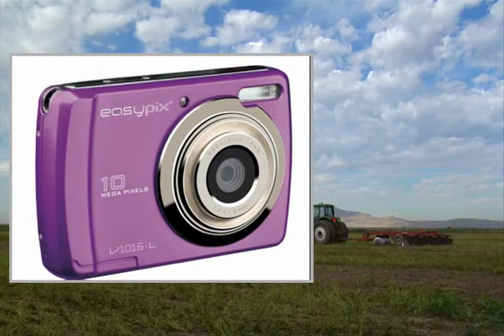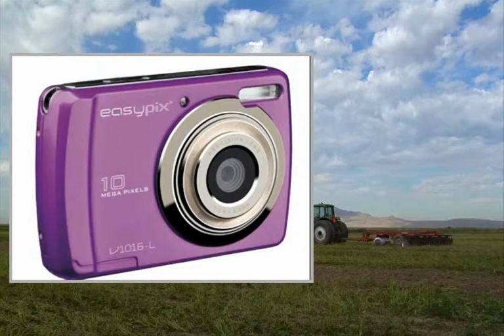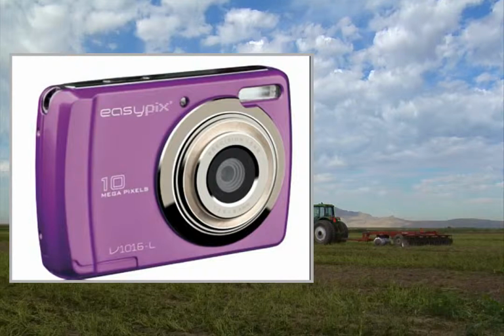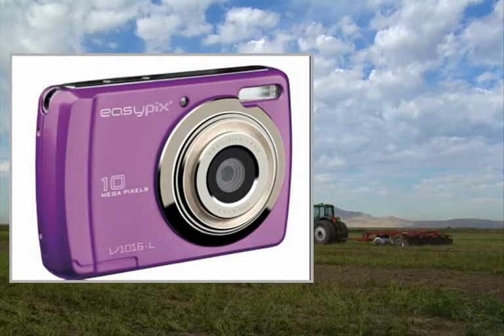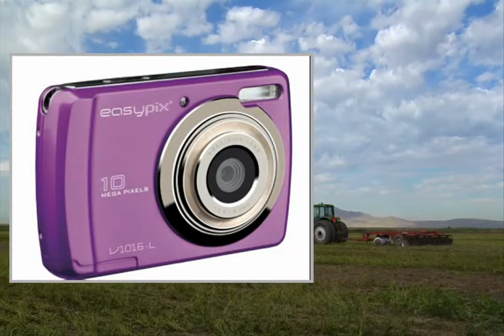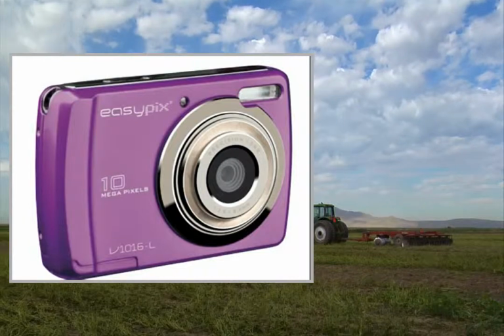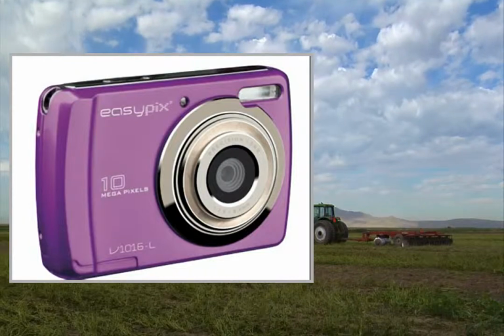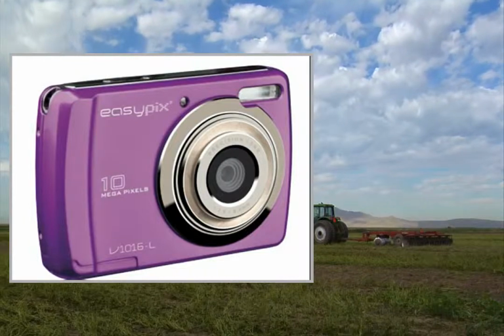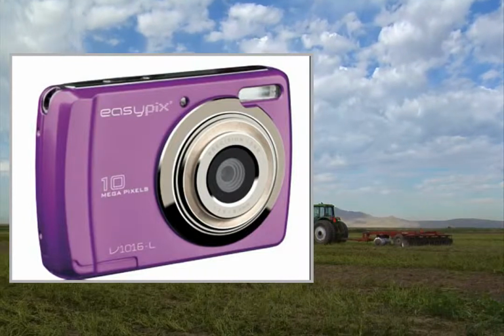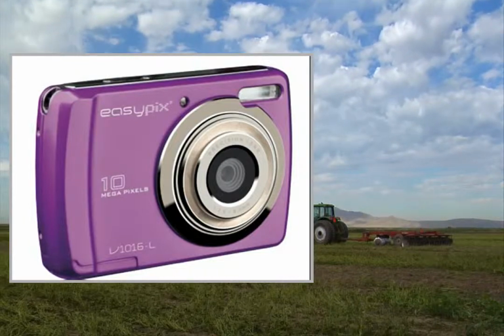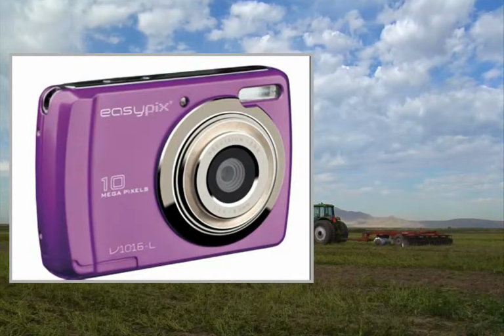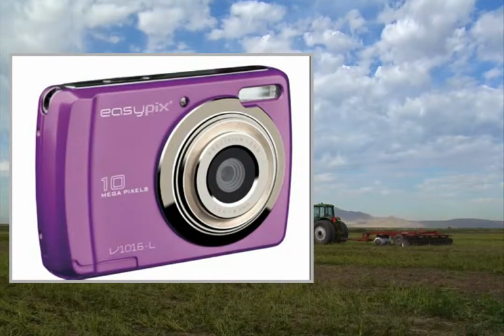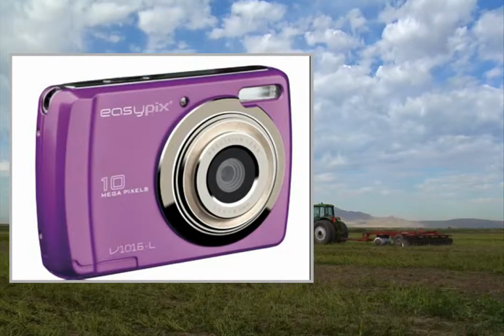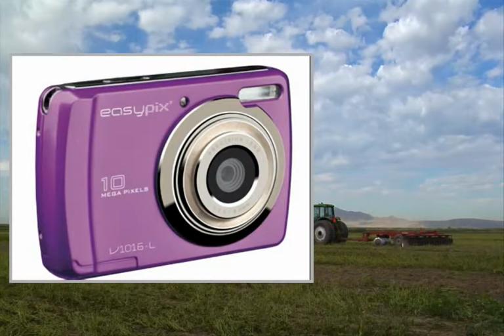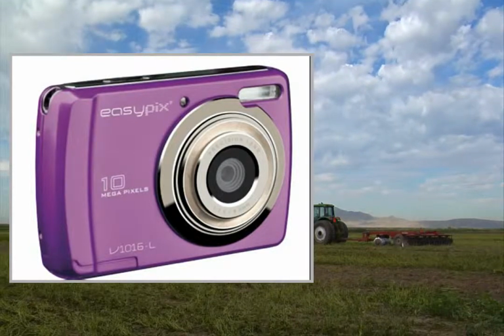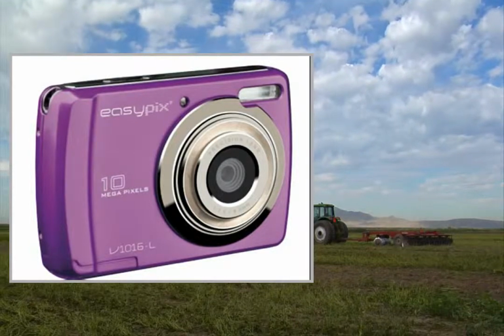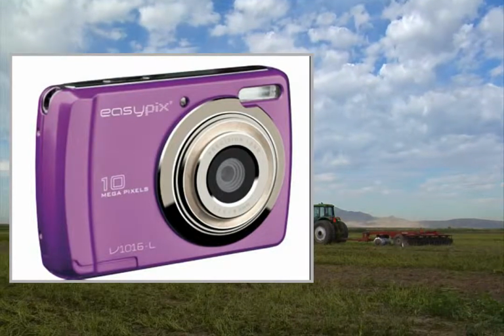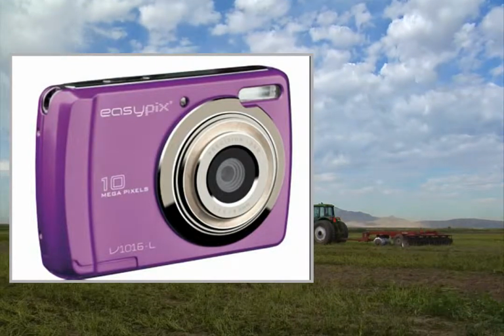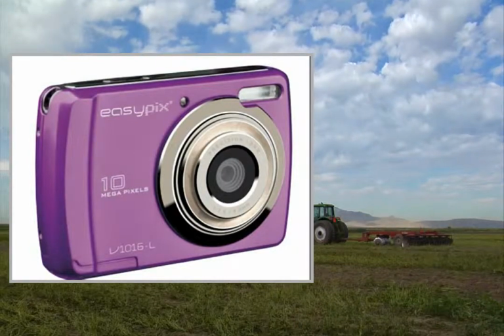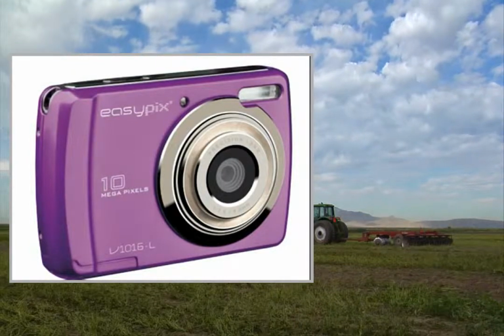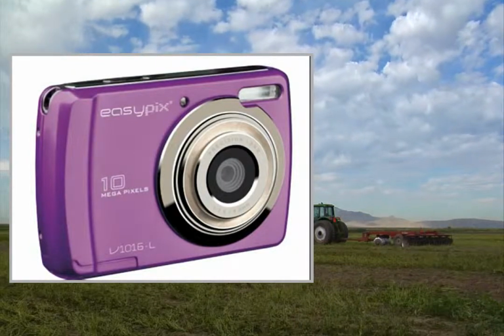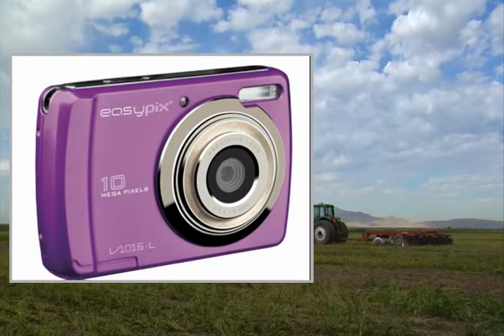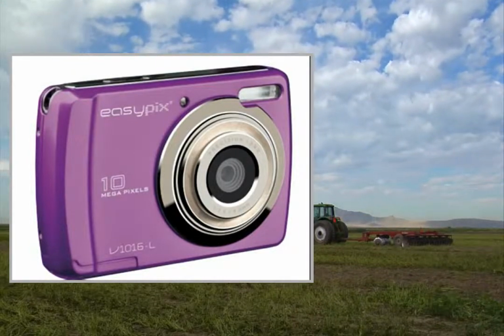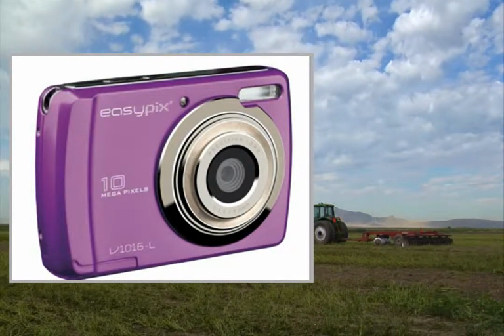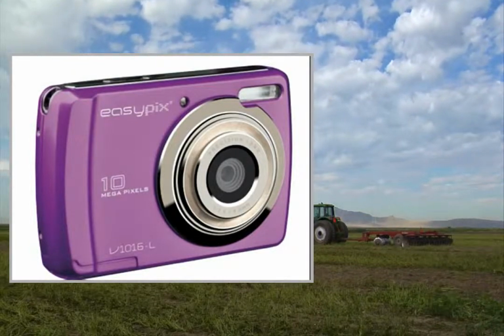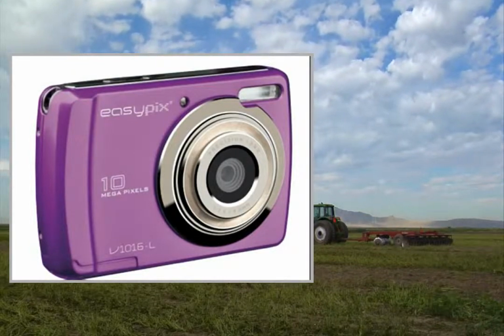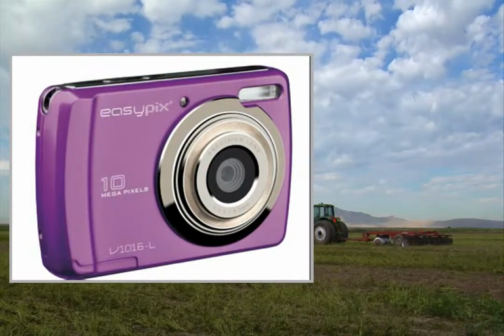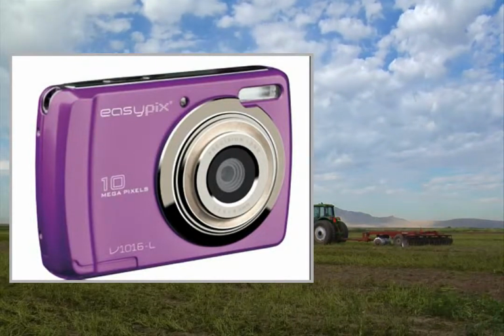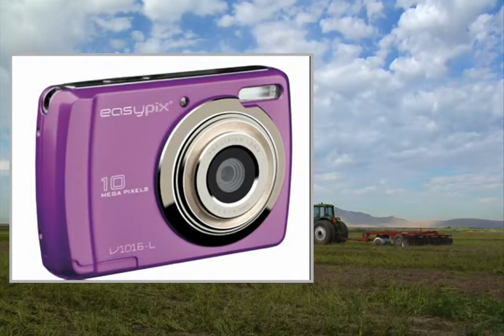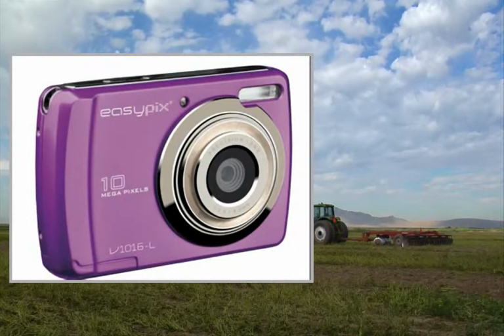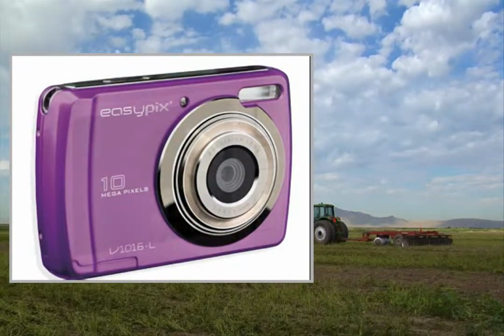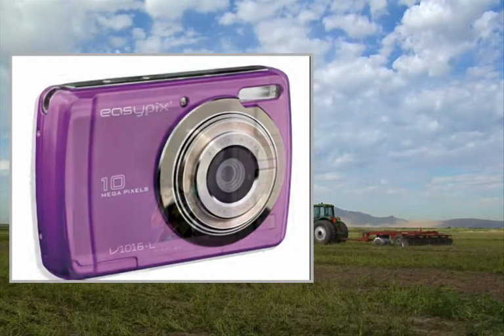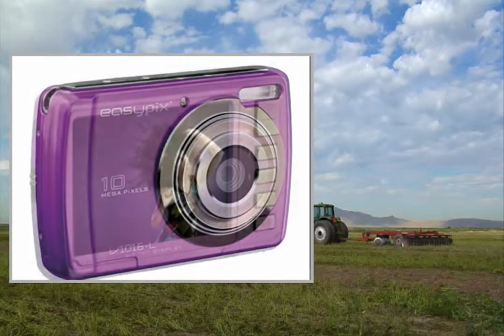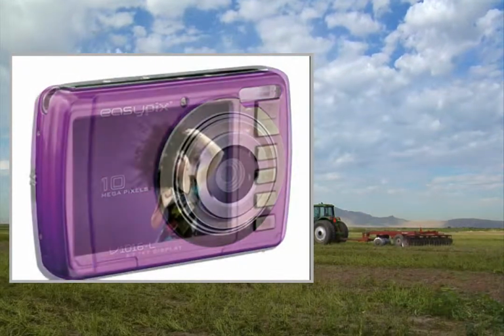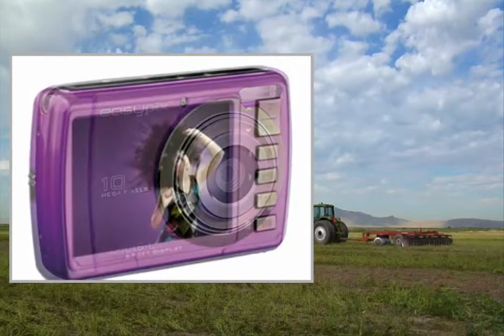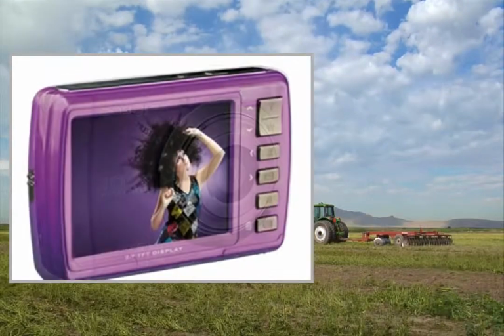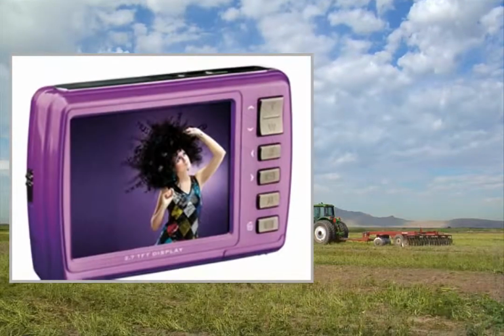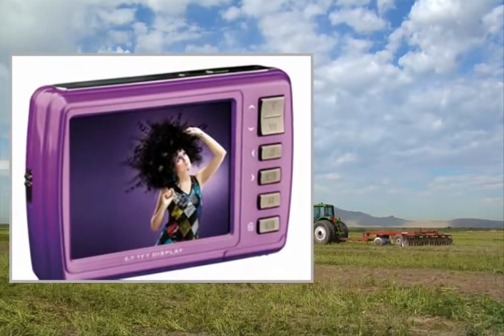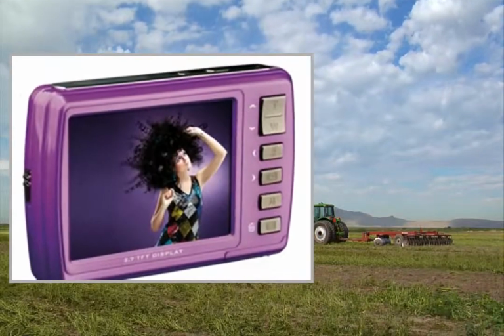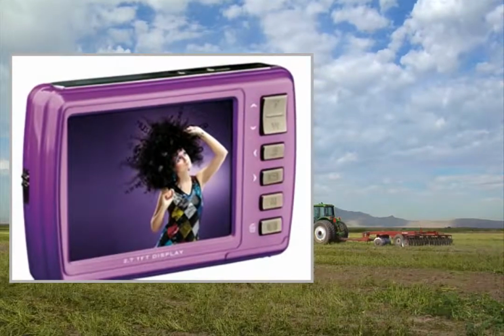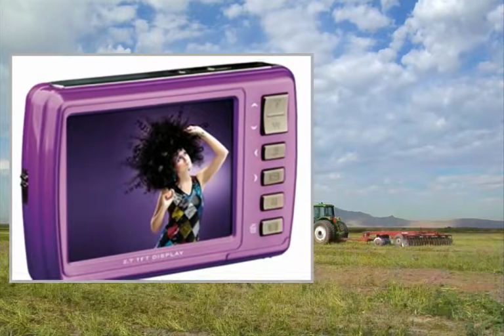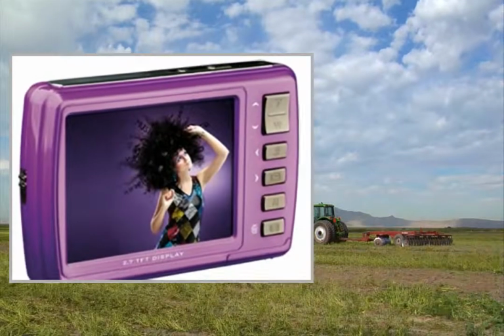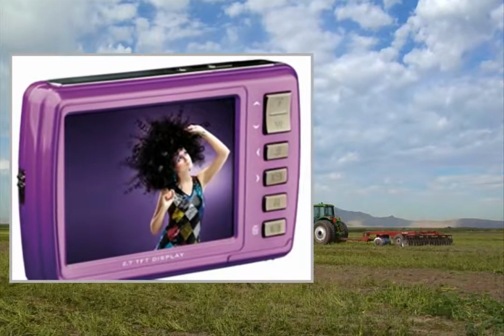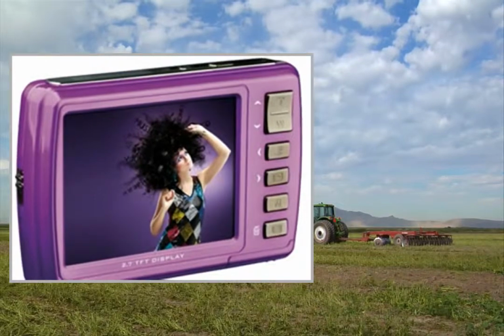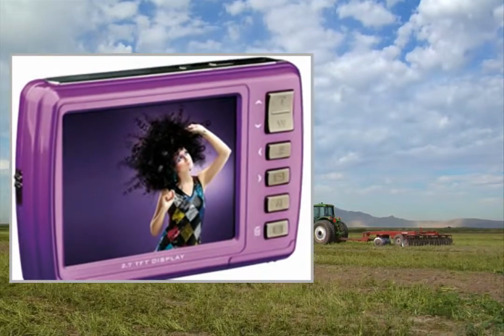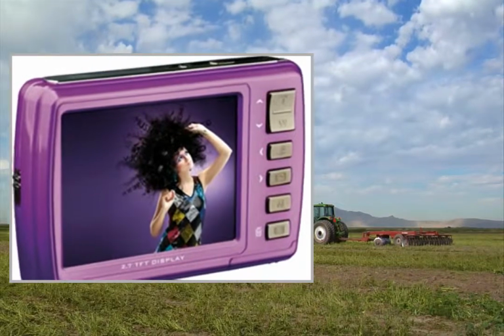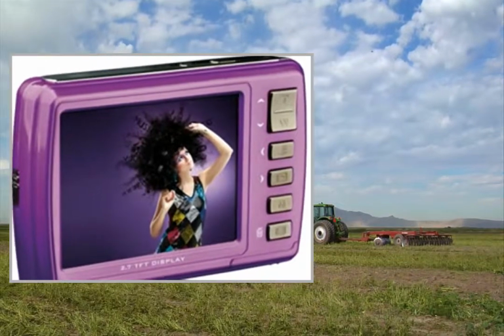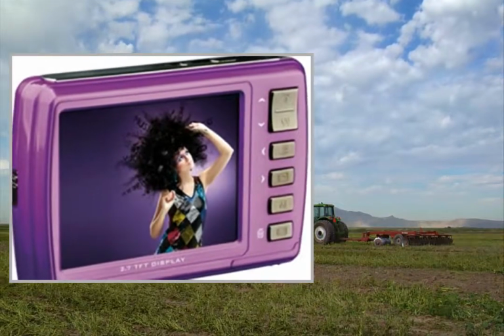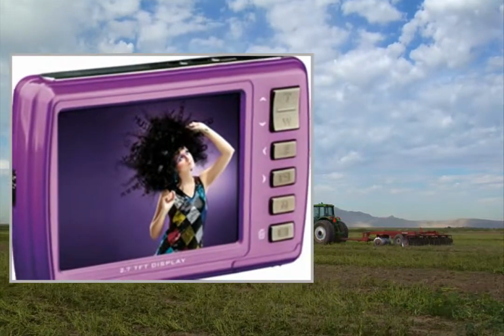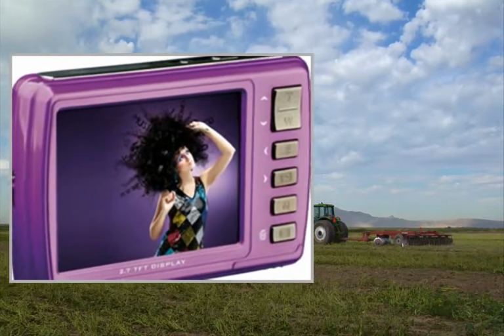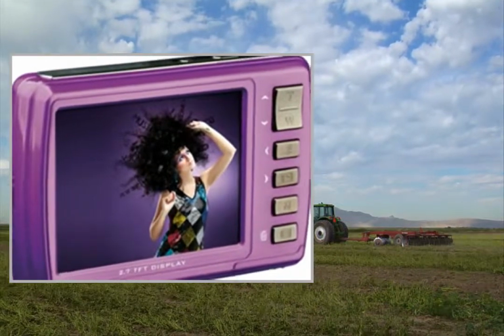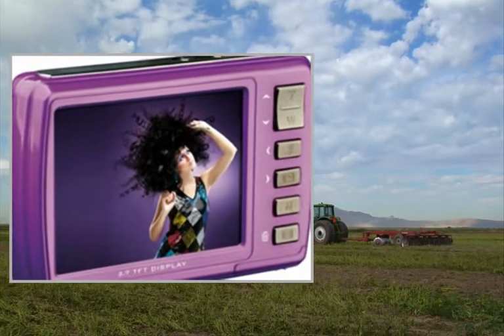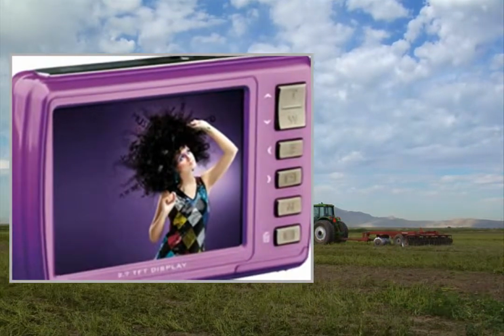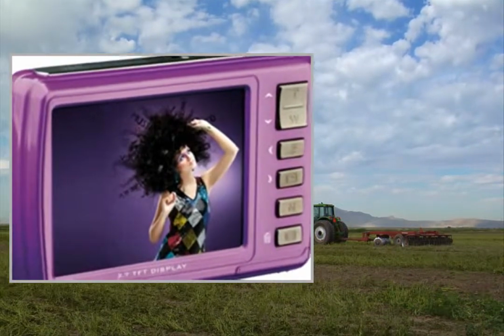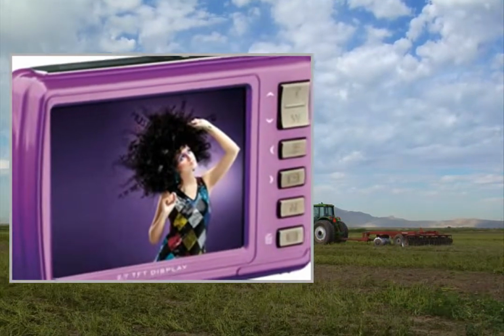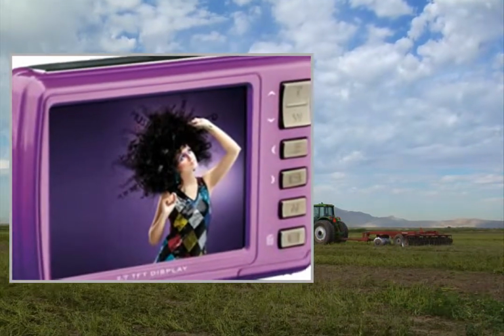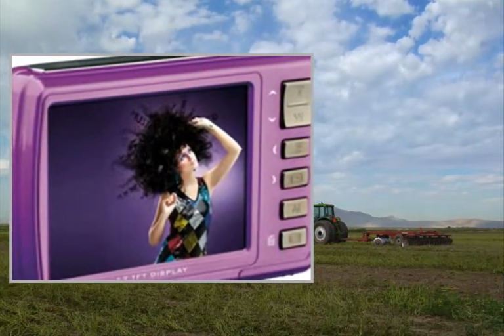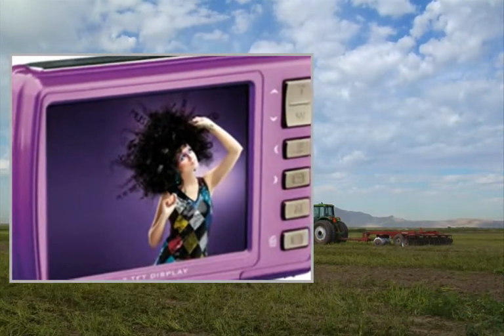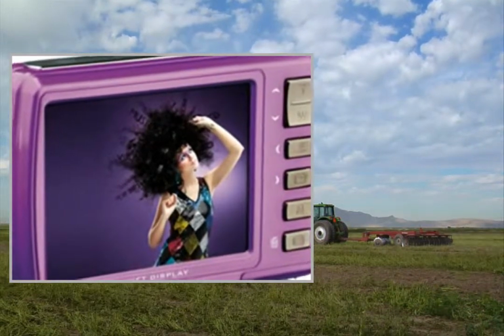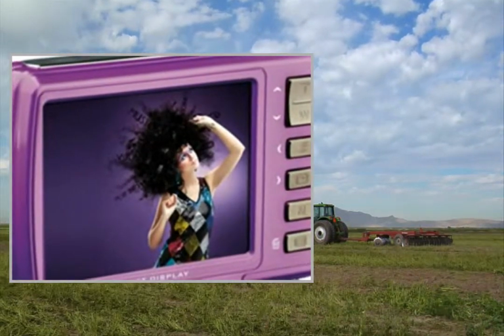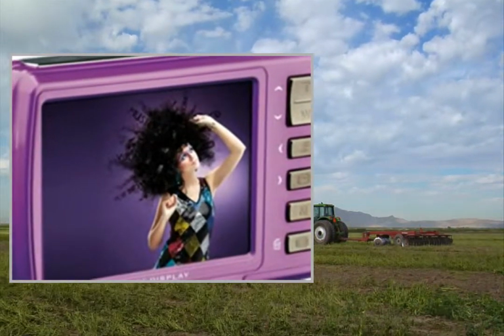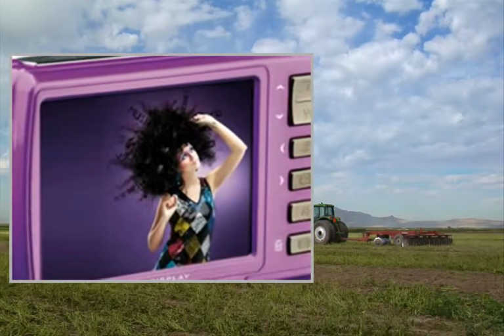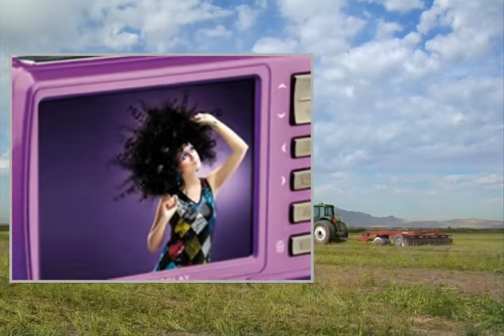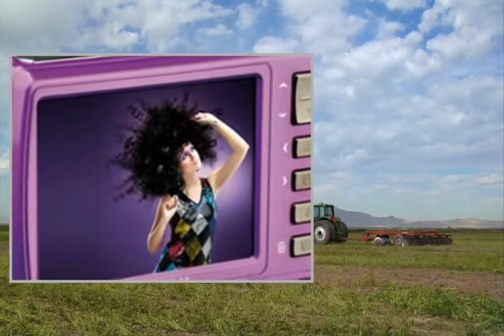Welcome to the video. This is a presentation of the ESAPIX V1016 Swing digital camera.